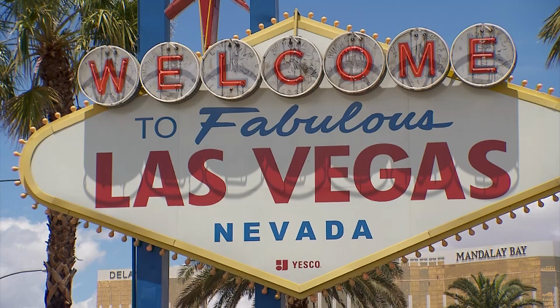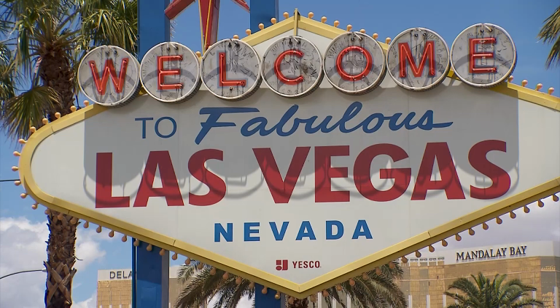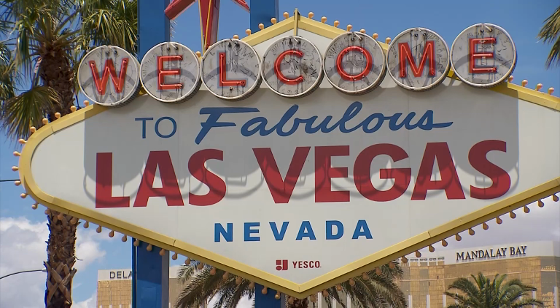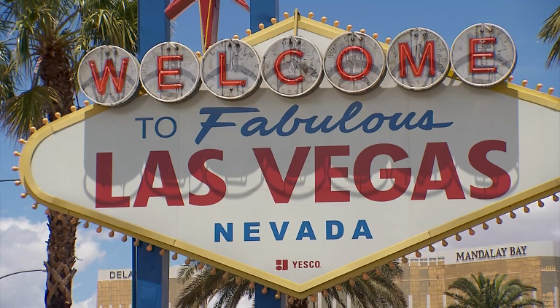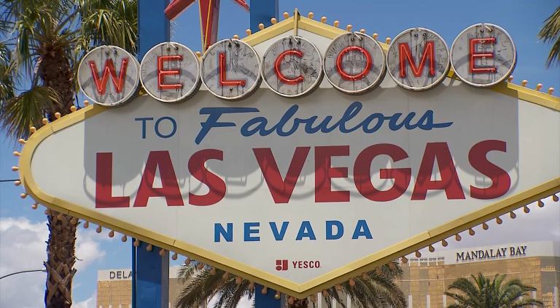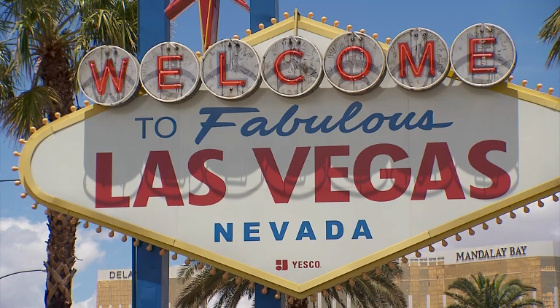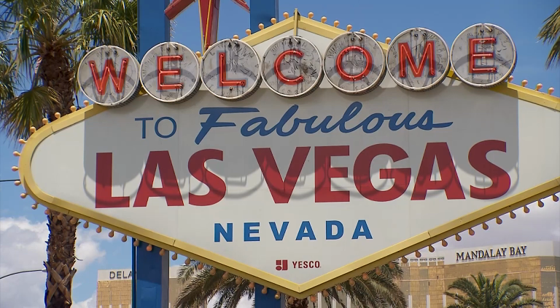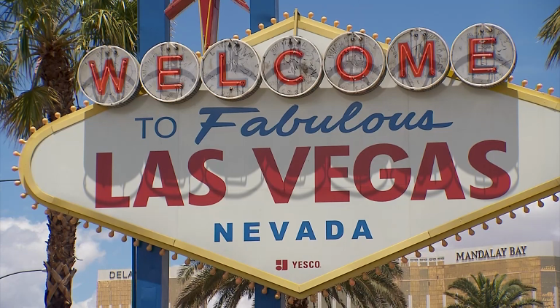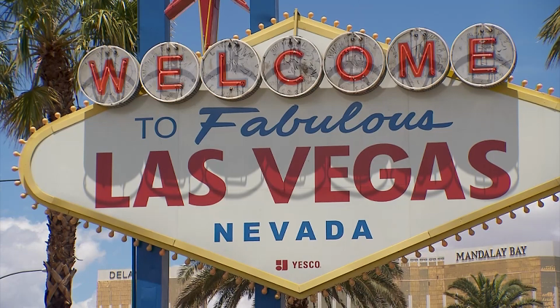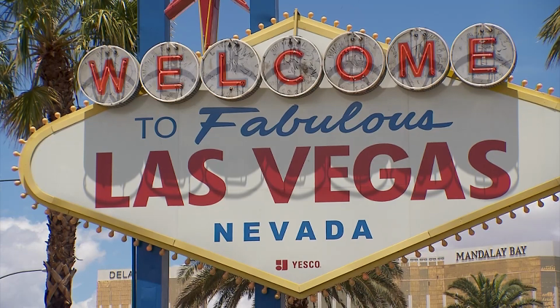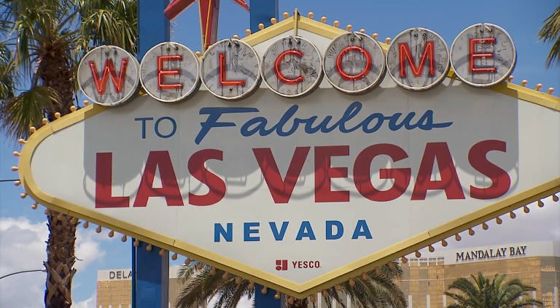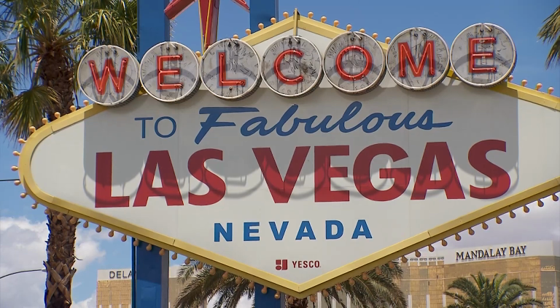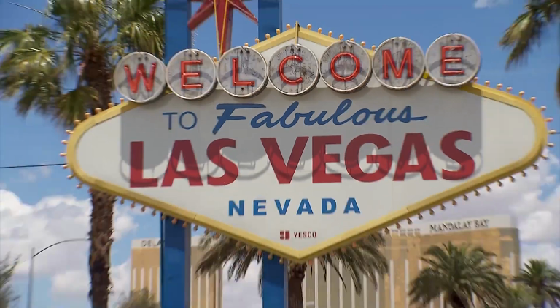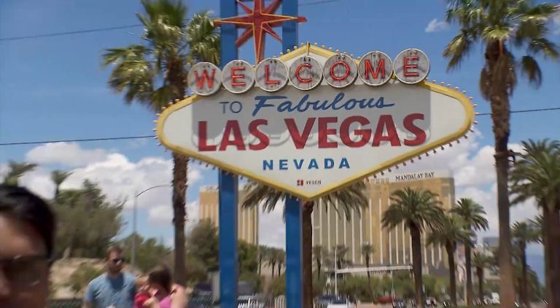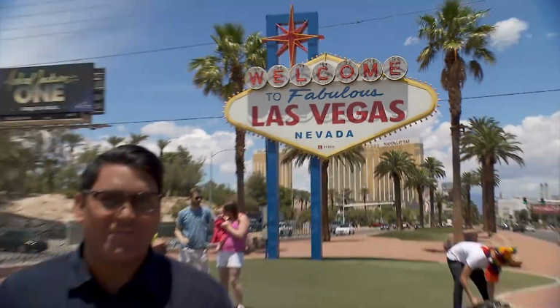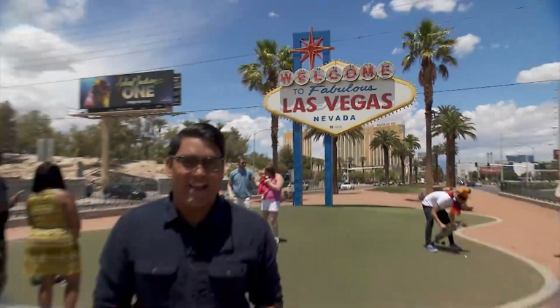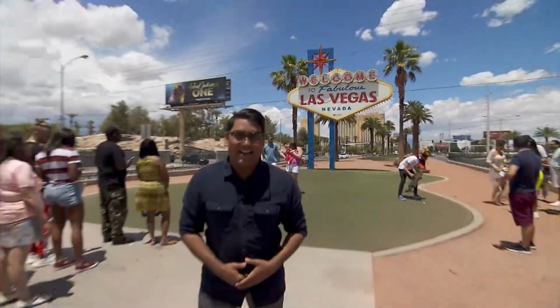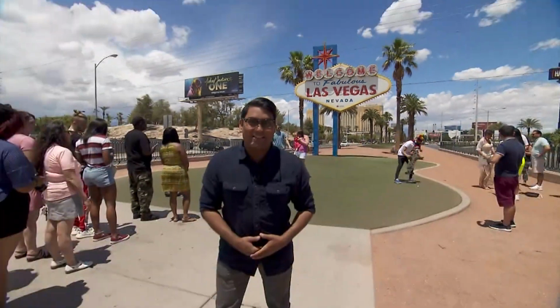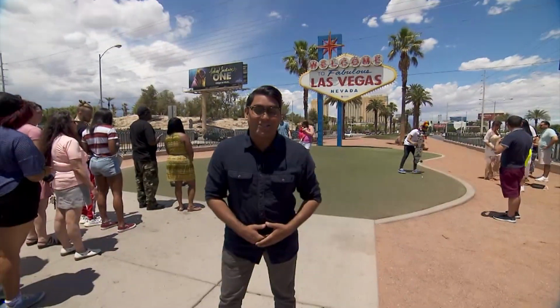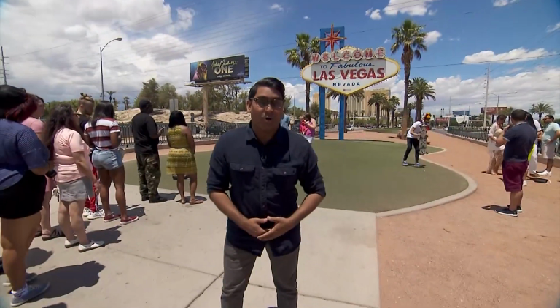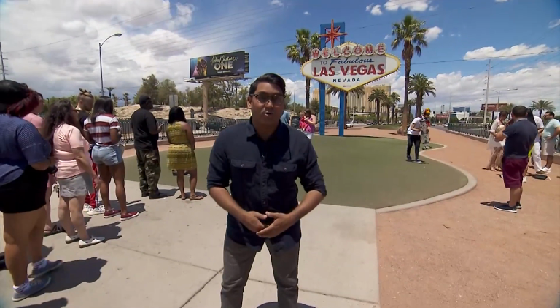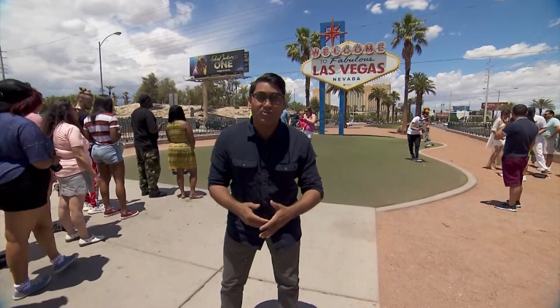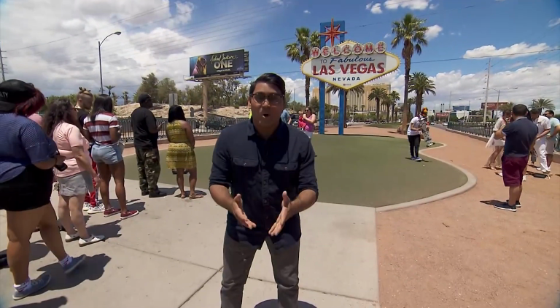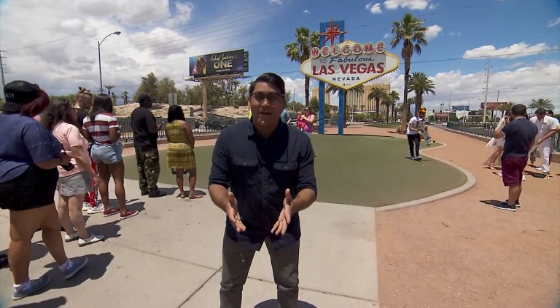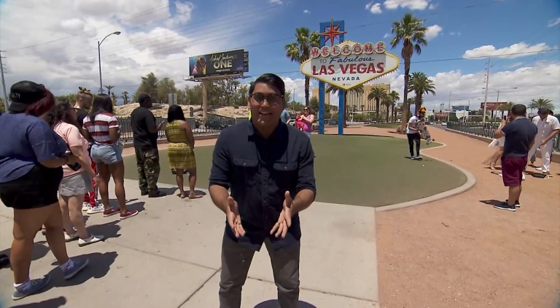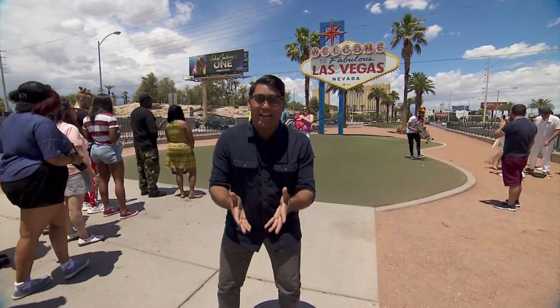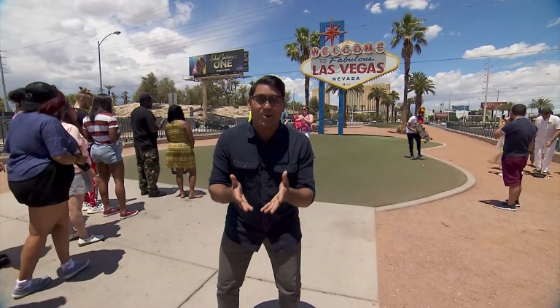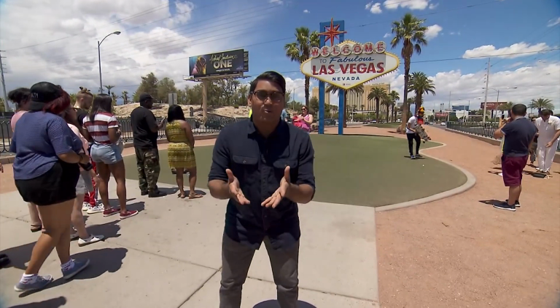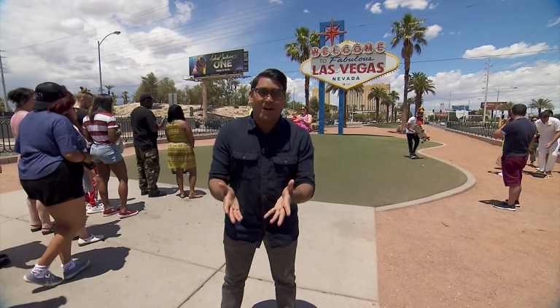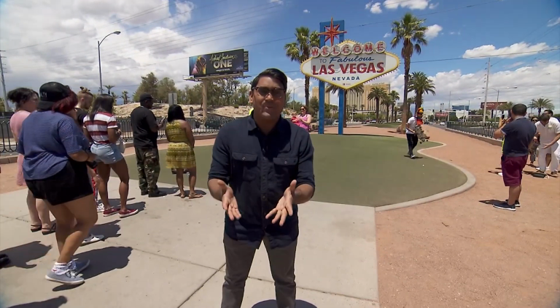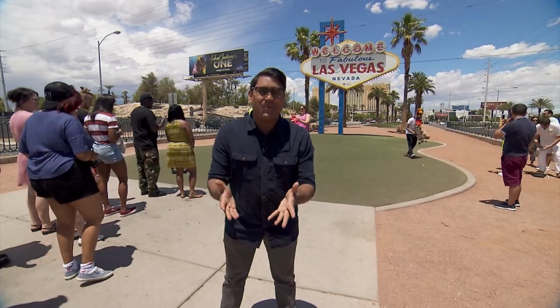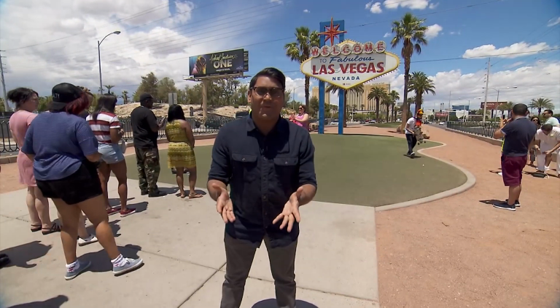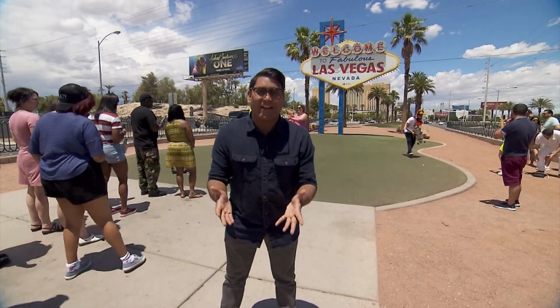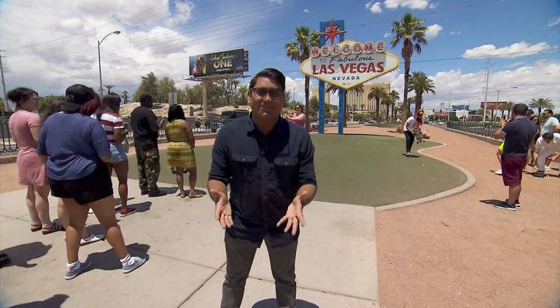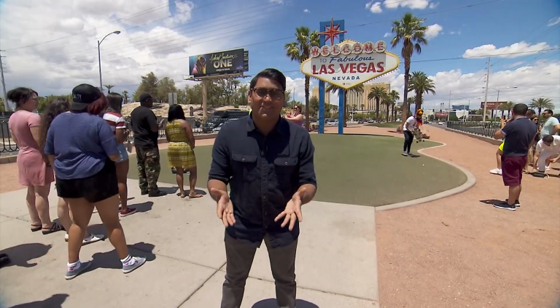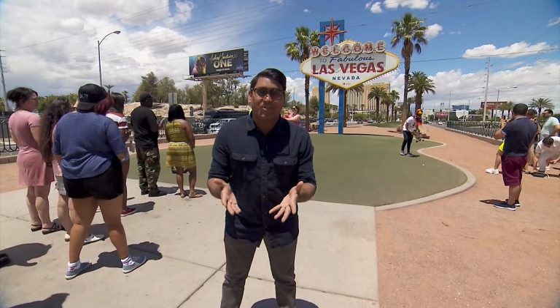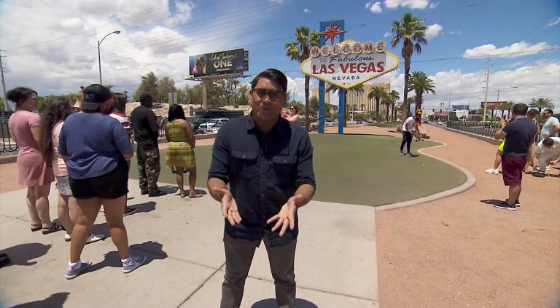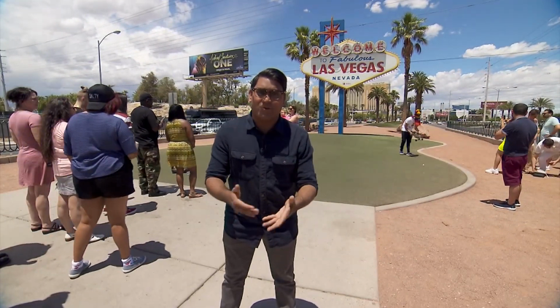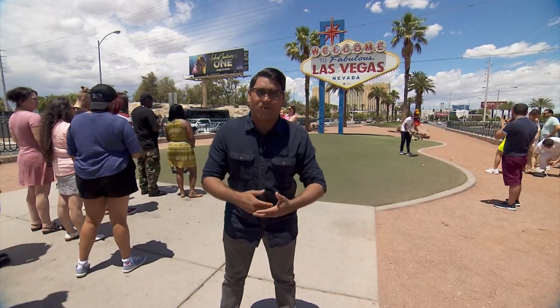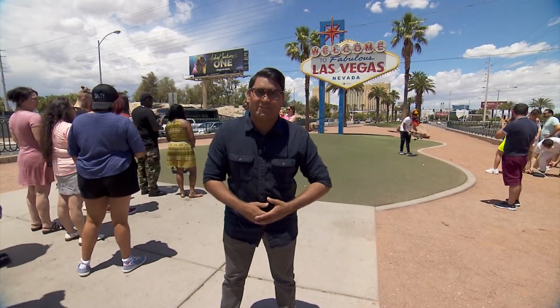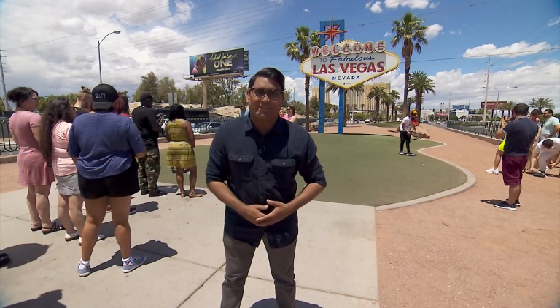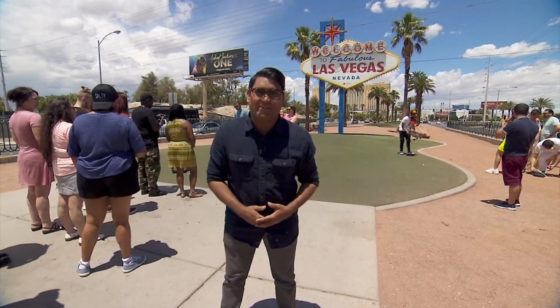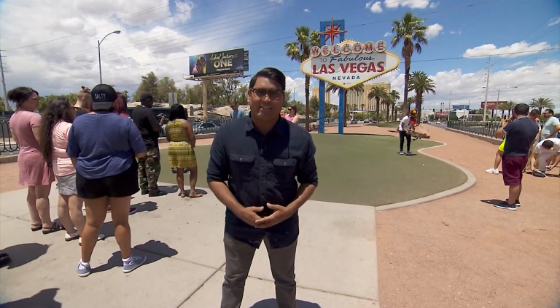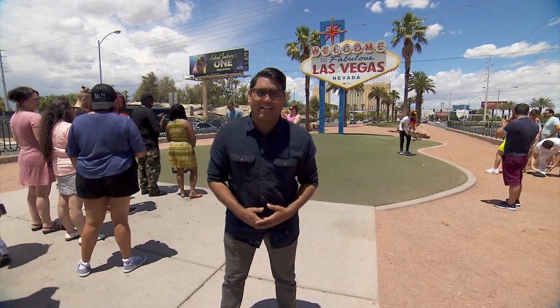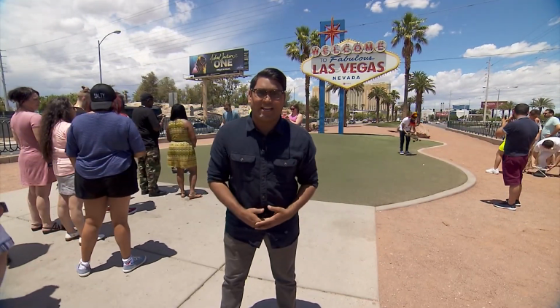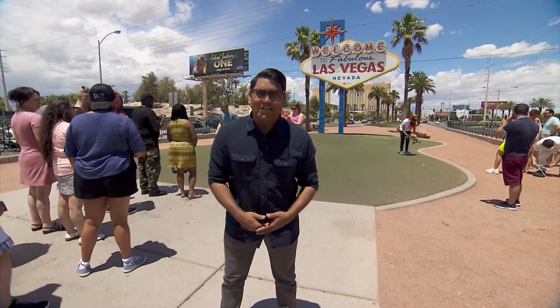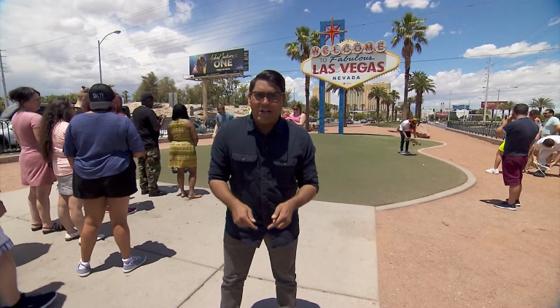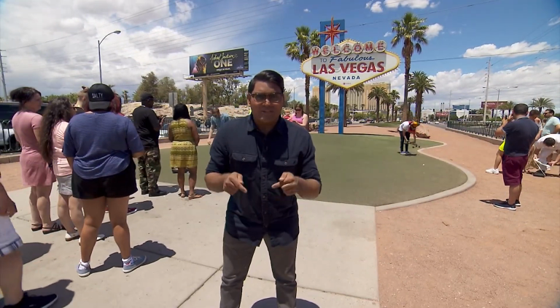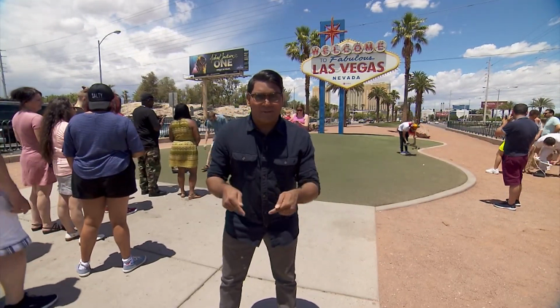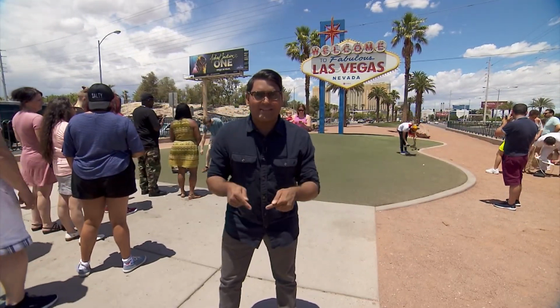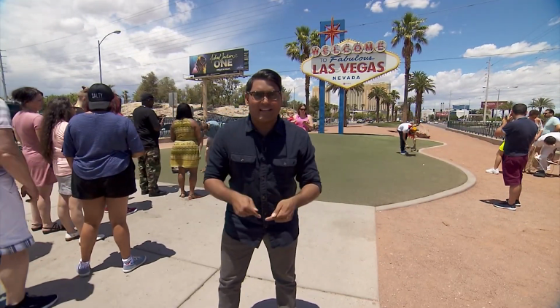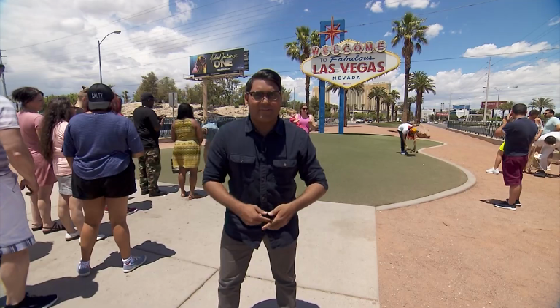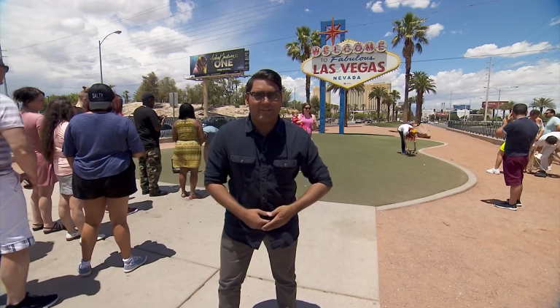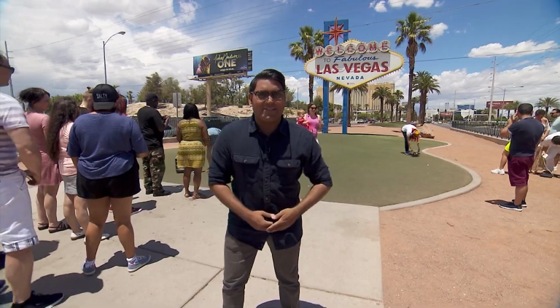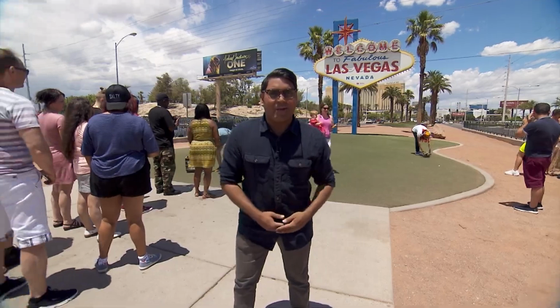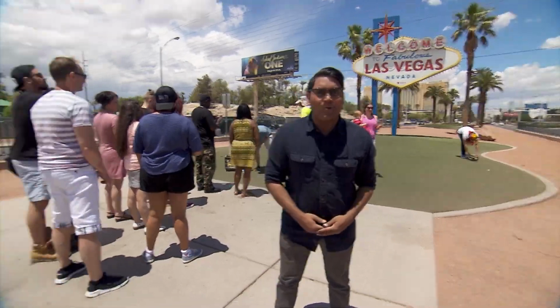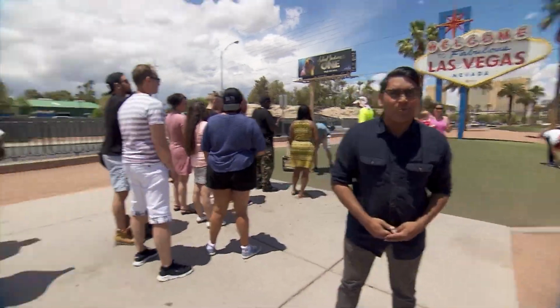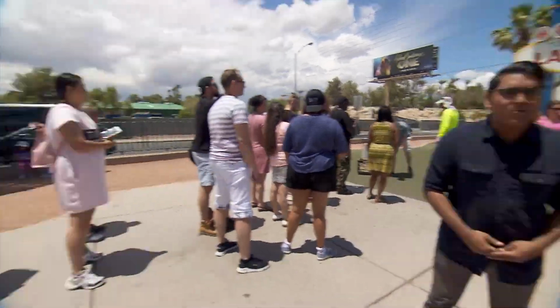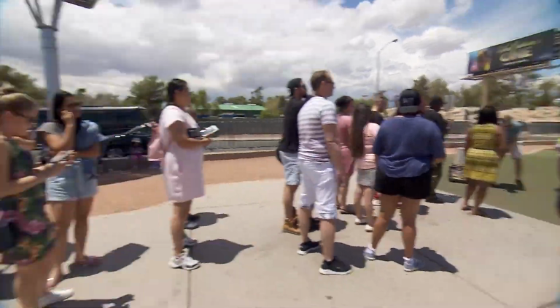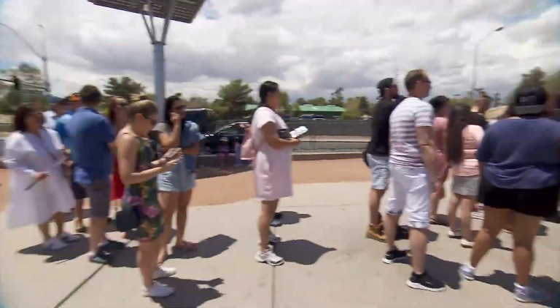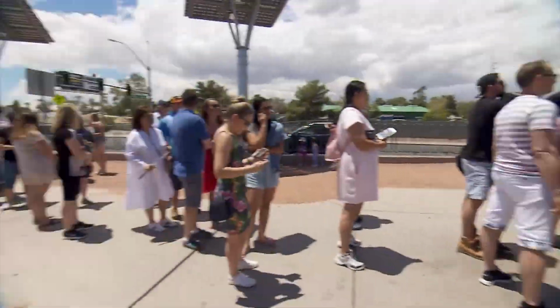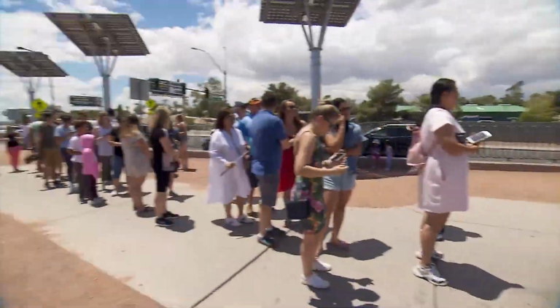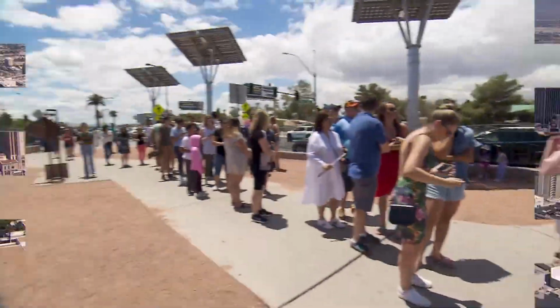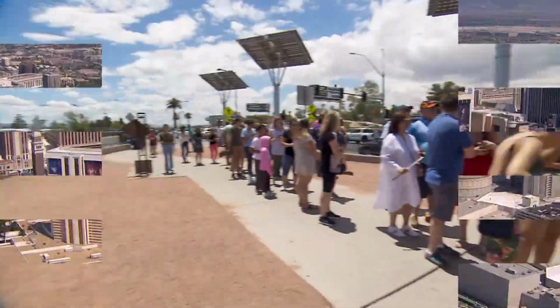Welcome to fabulous Las Vegas. There are so many incredible things to do across the city, so let's get this summer road trip started.